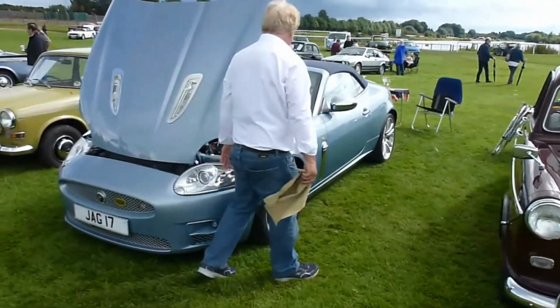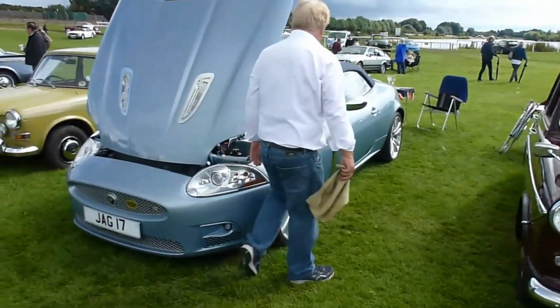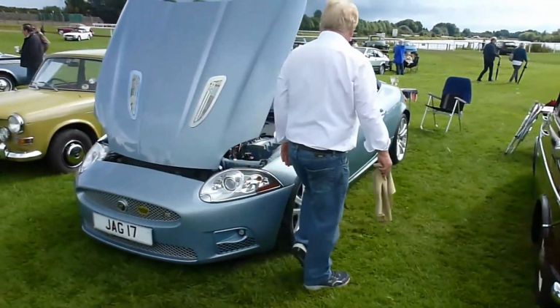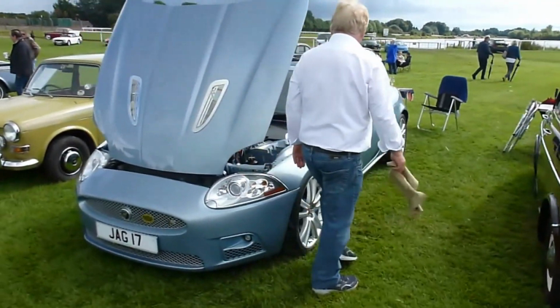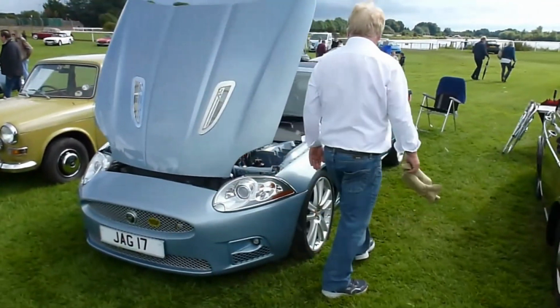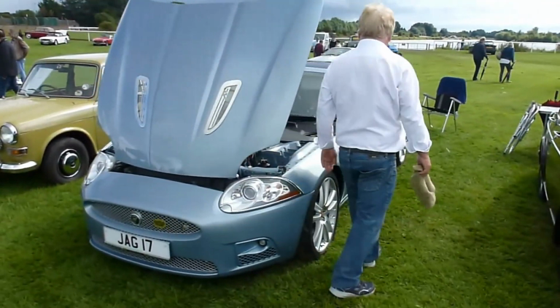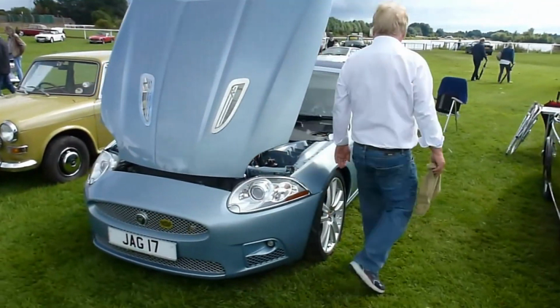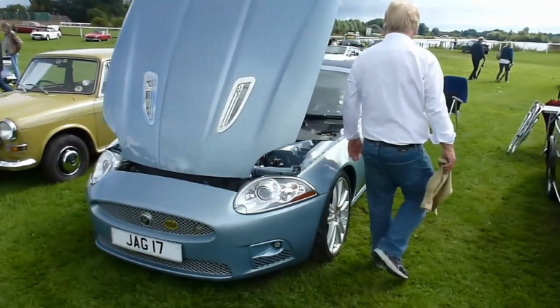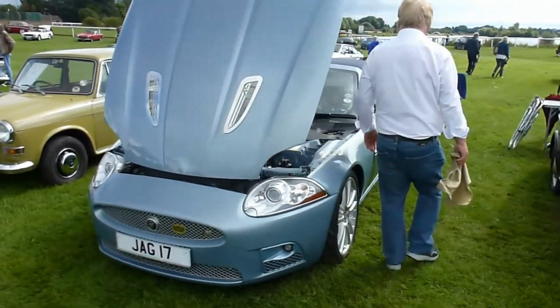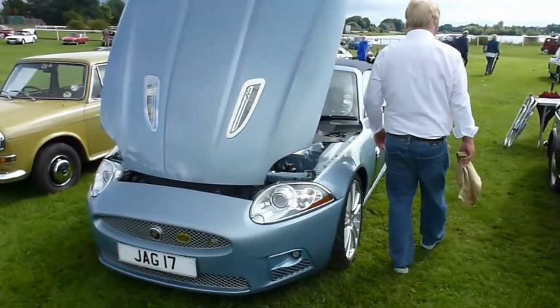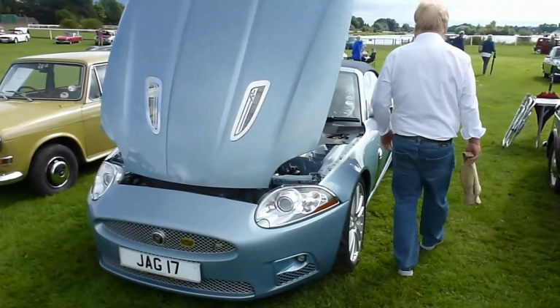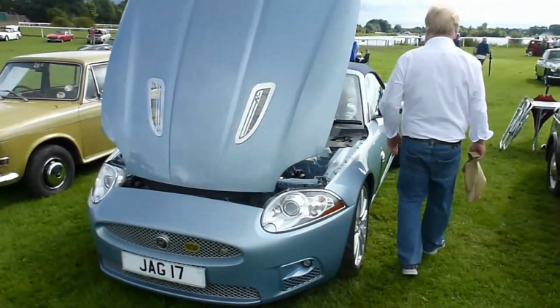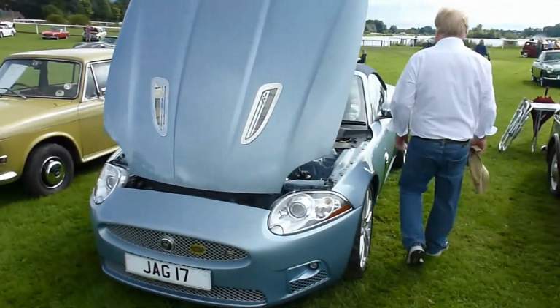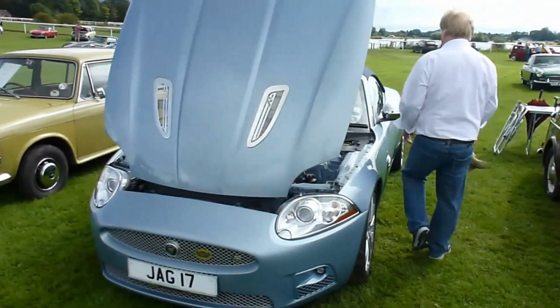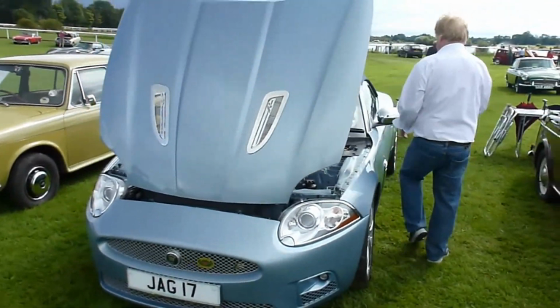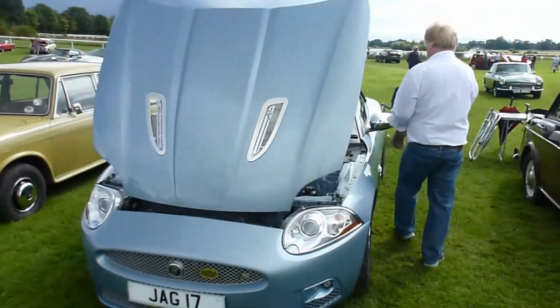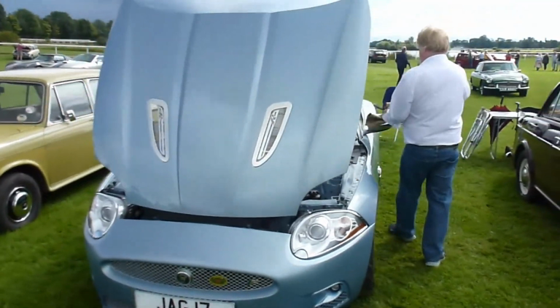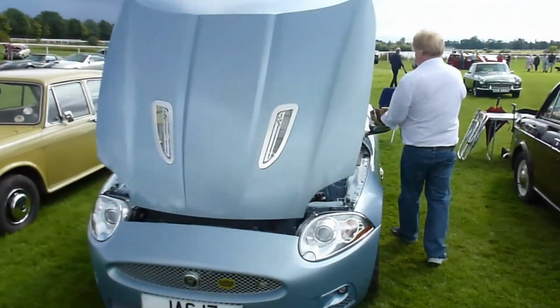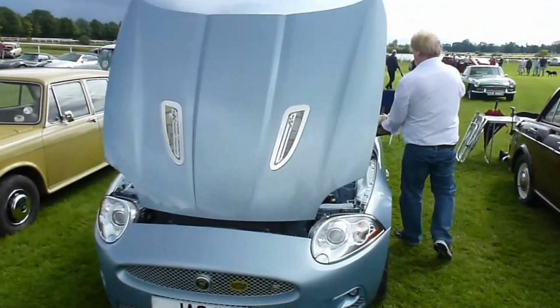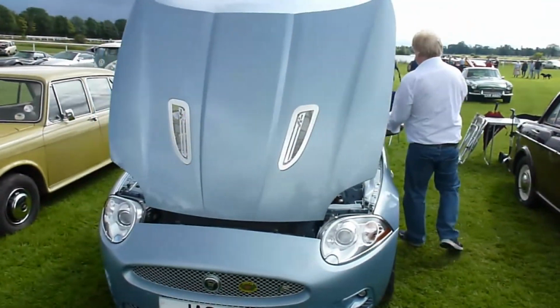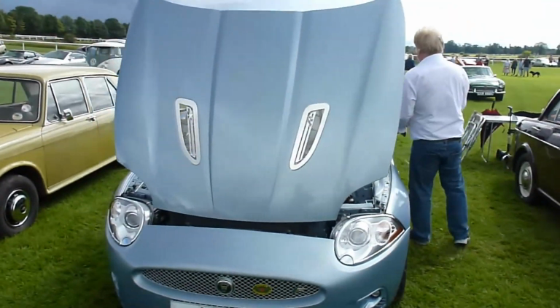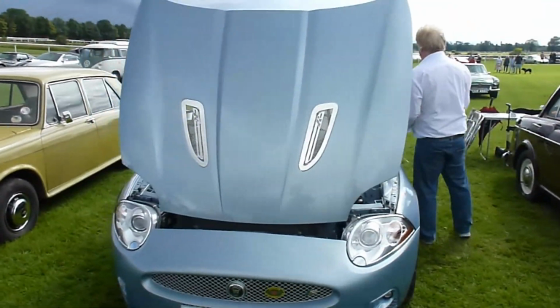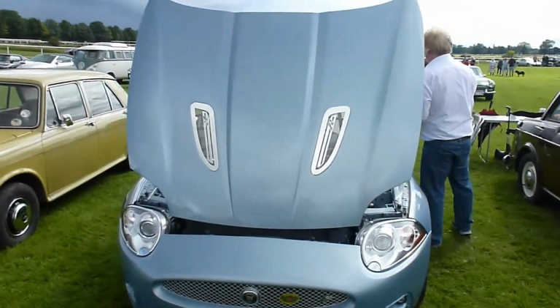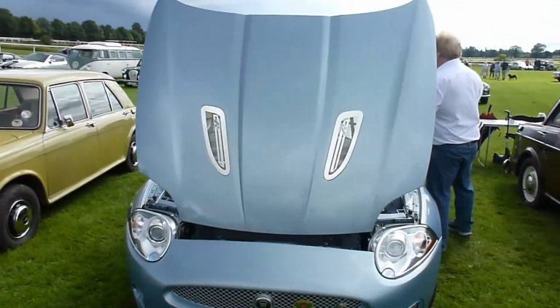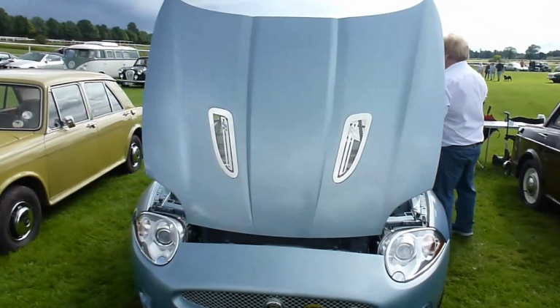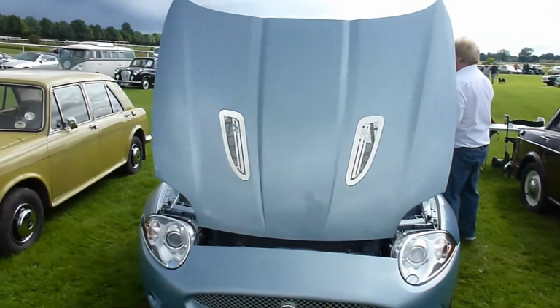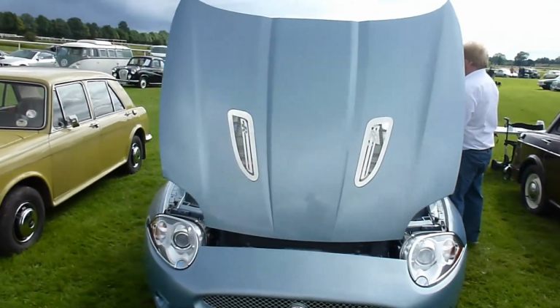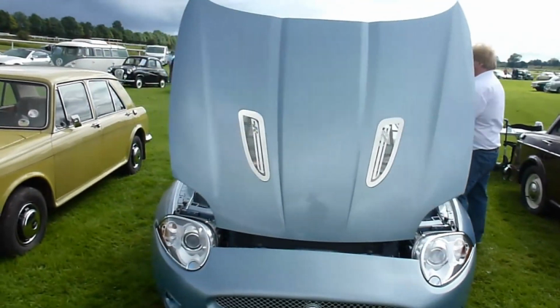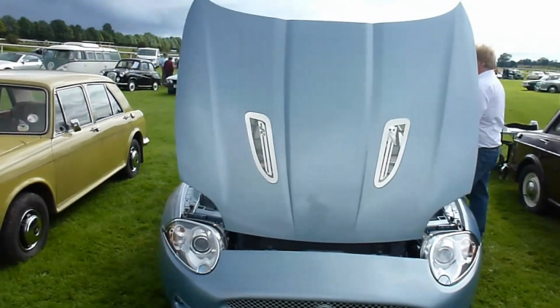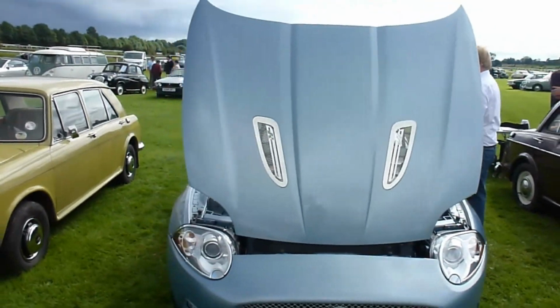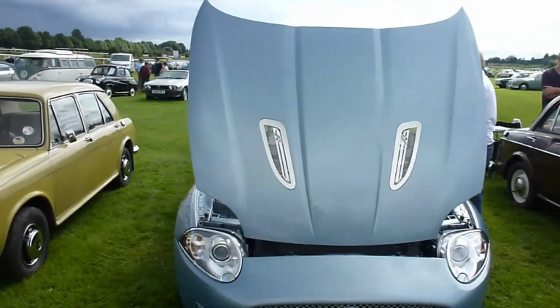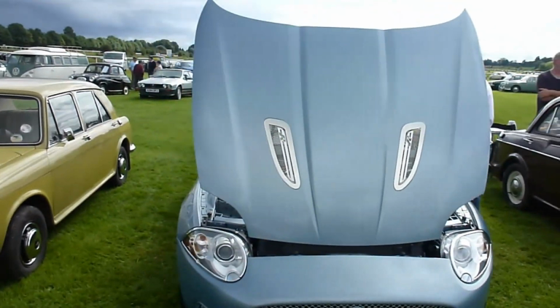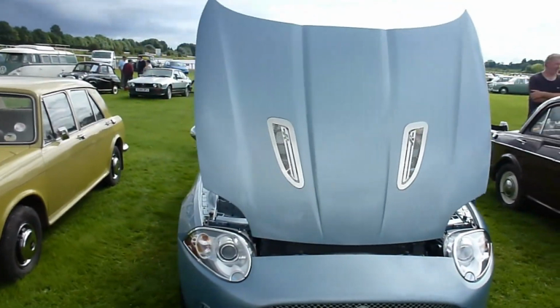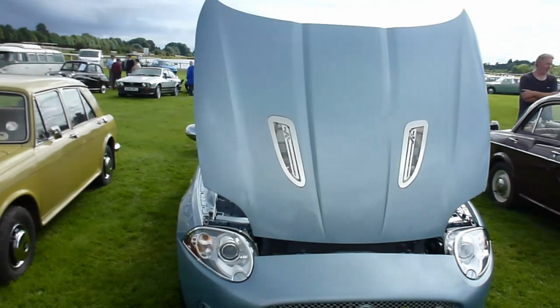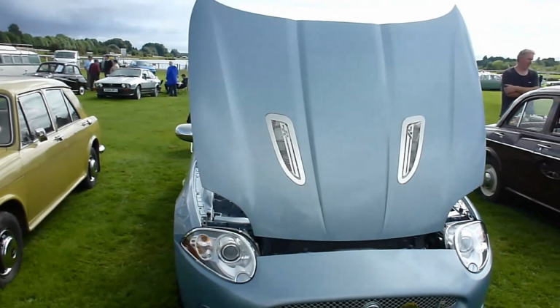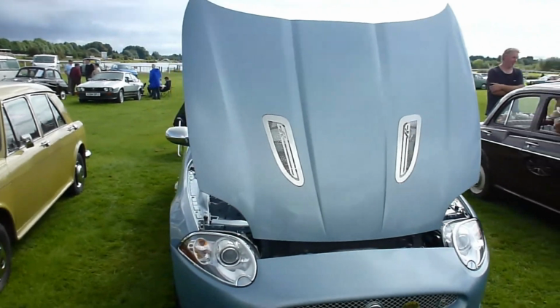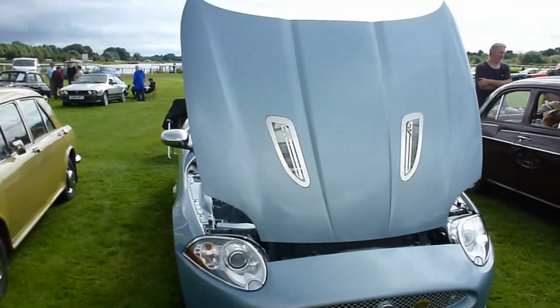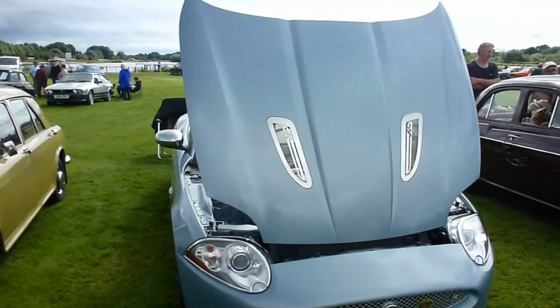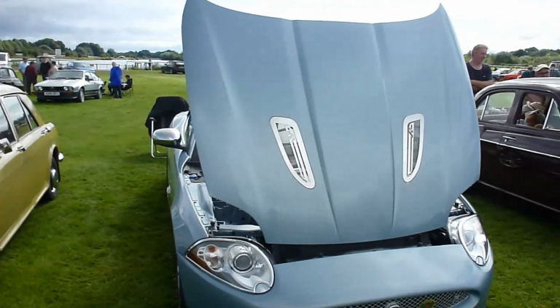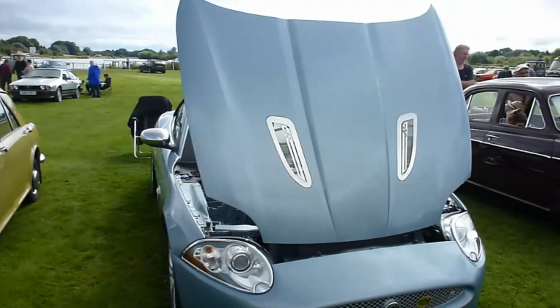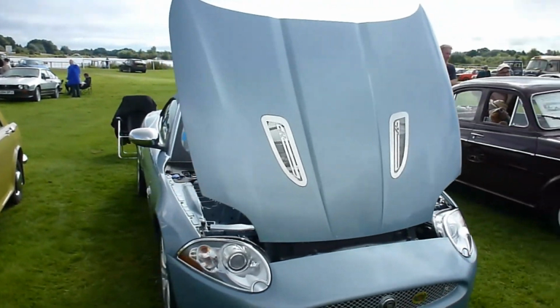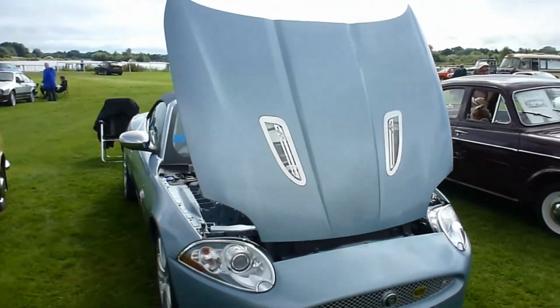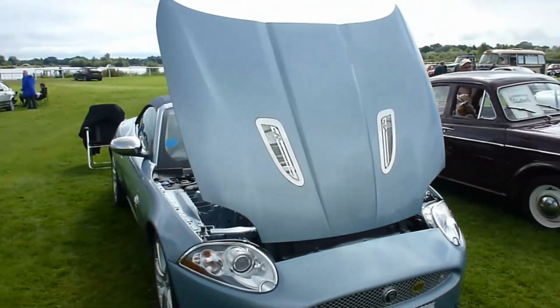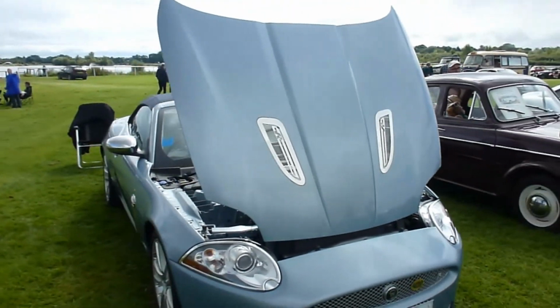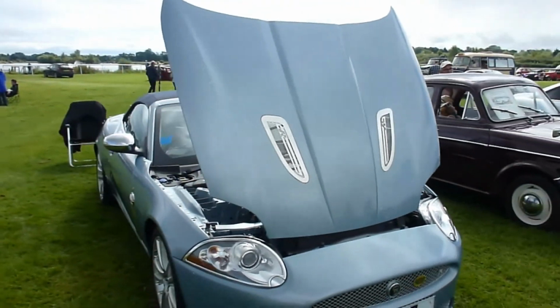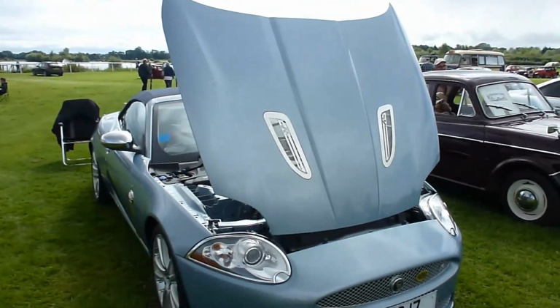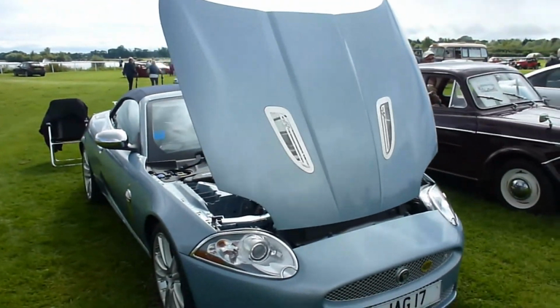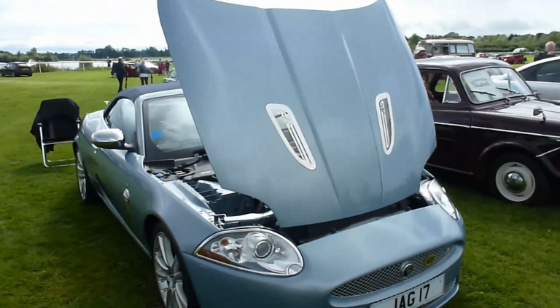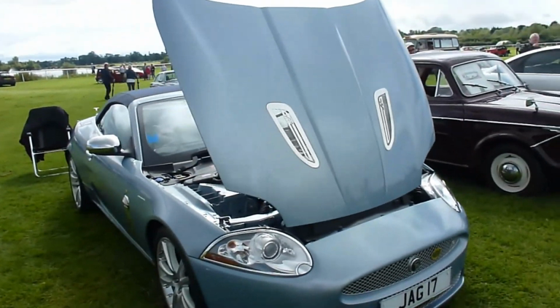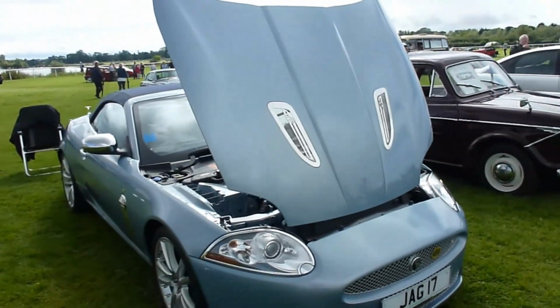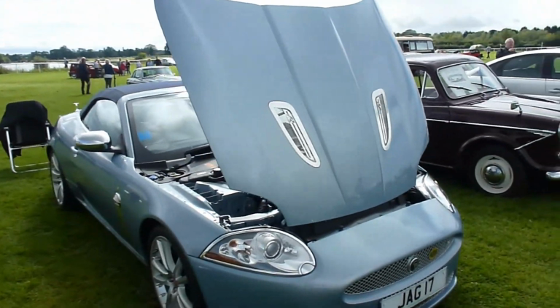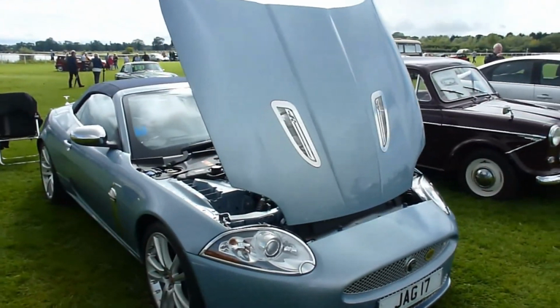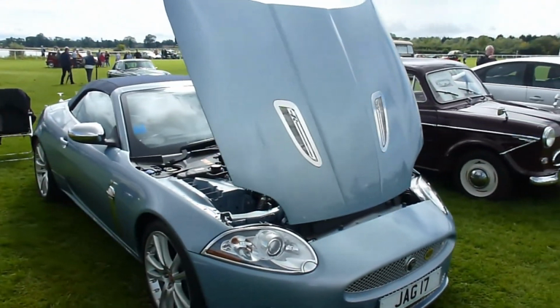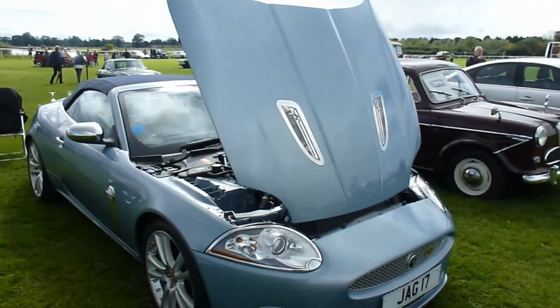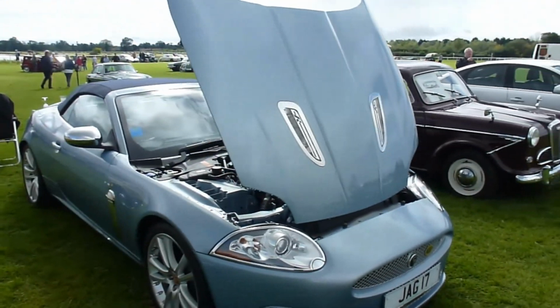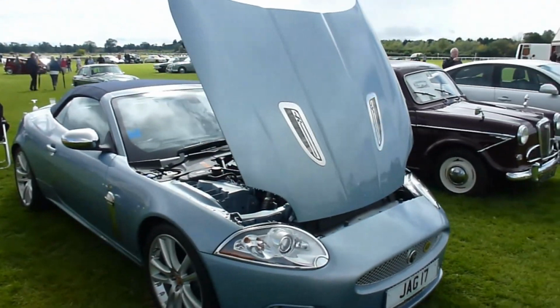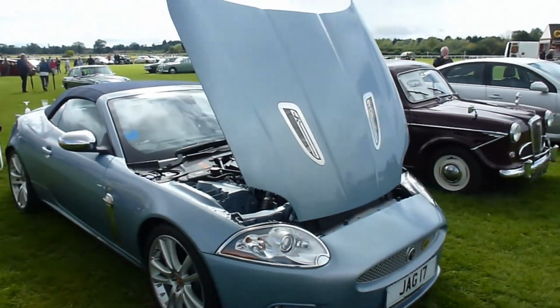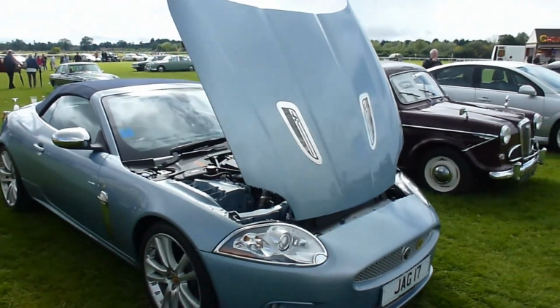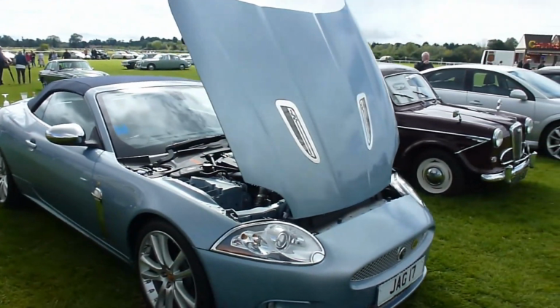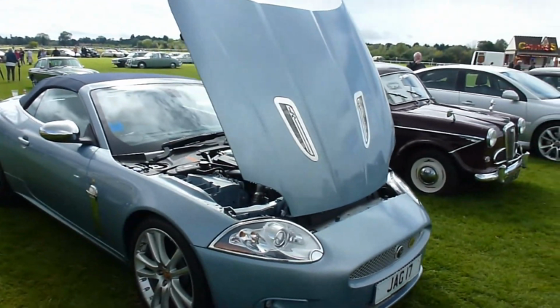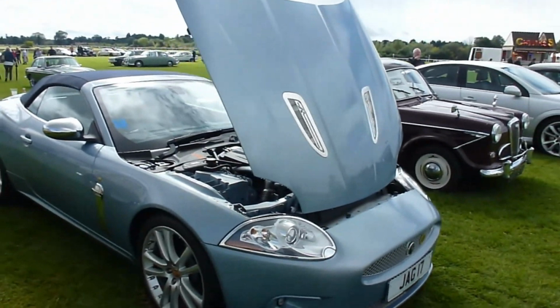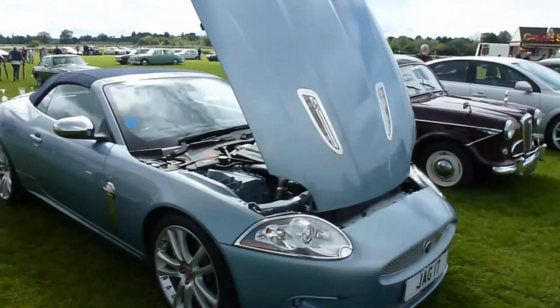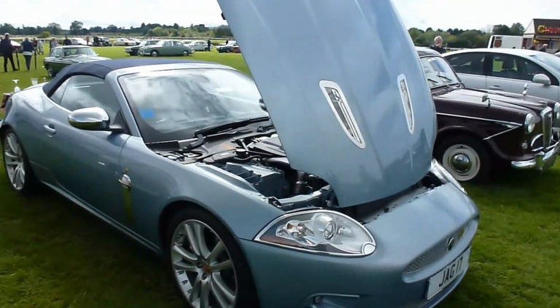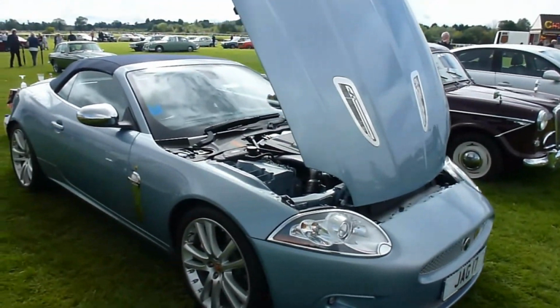A lovely Jaguar XKR with a 4.2 supercharged engine and a very pleasing colour scheme.